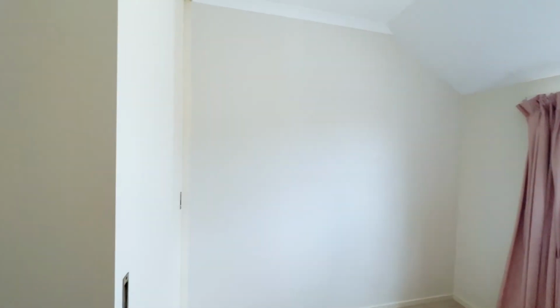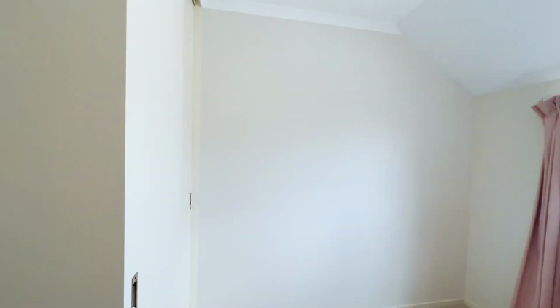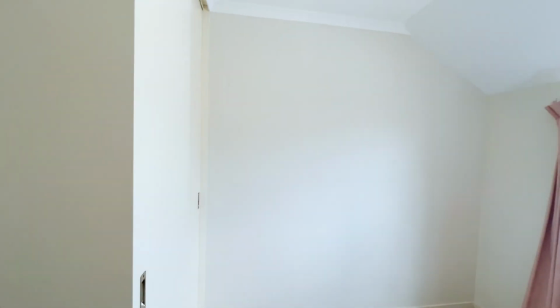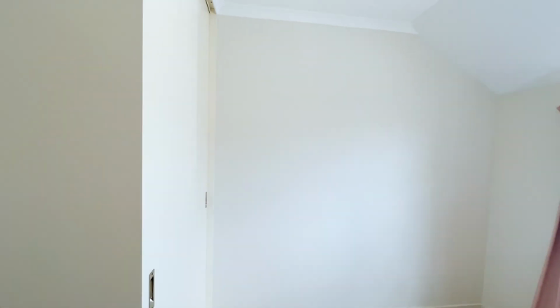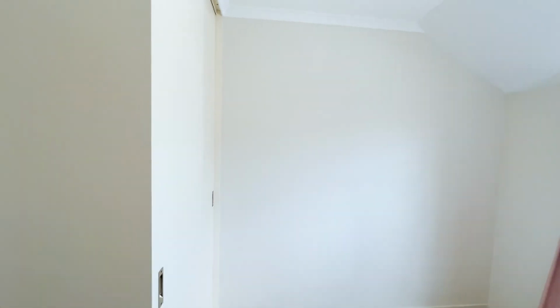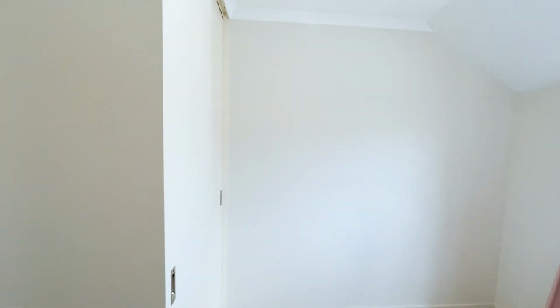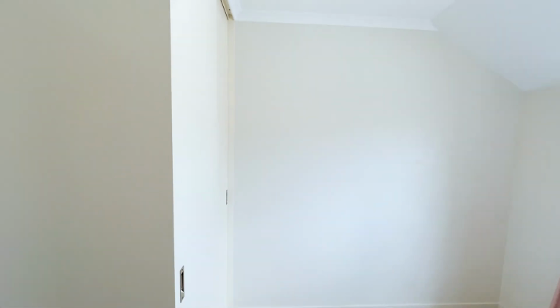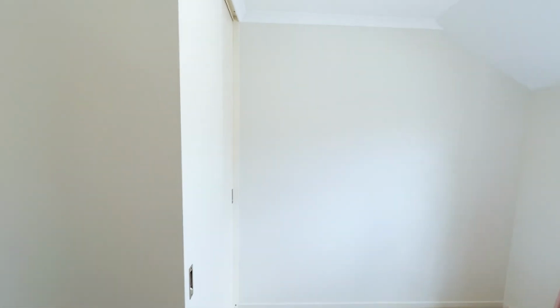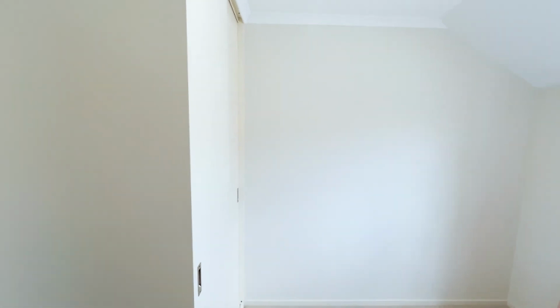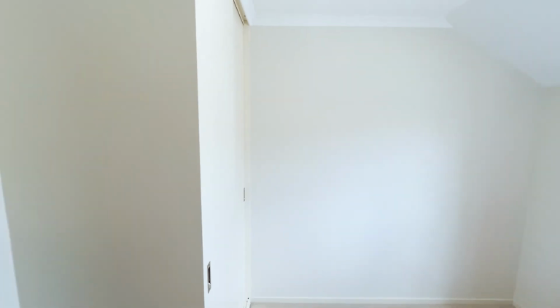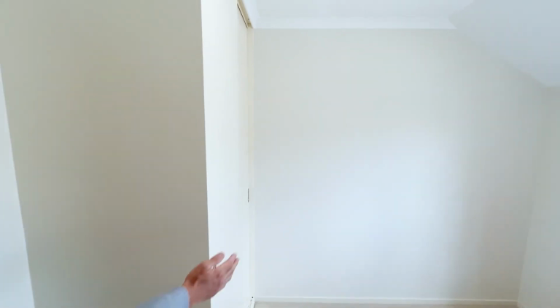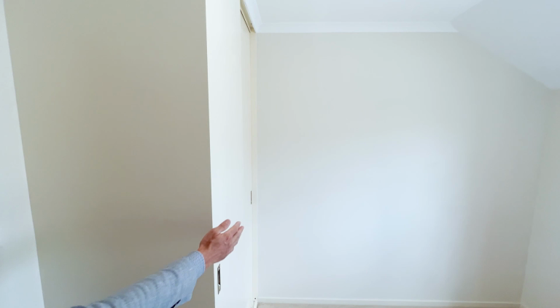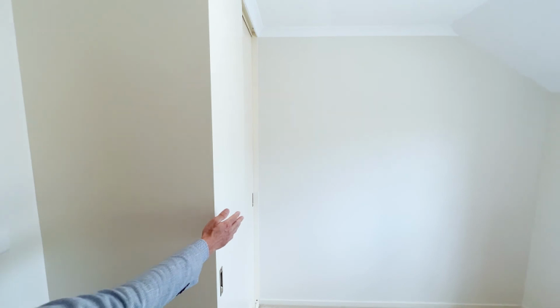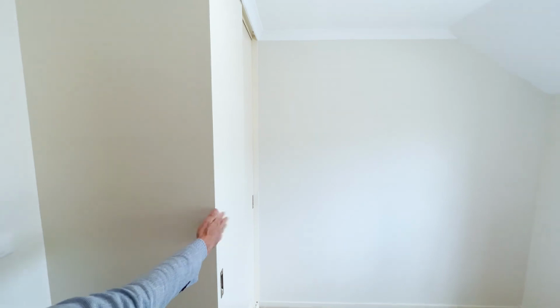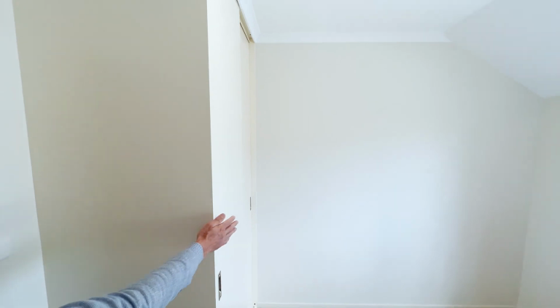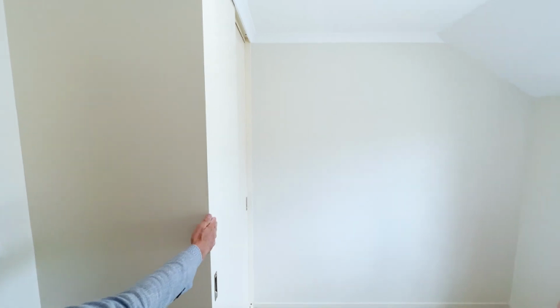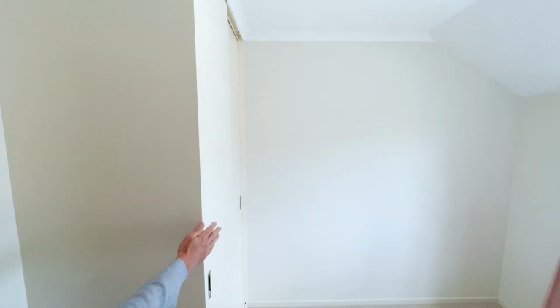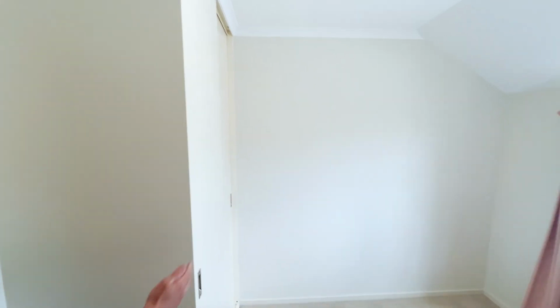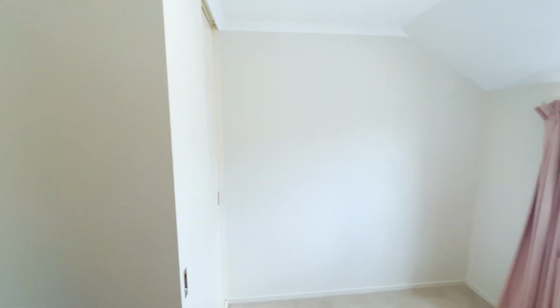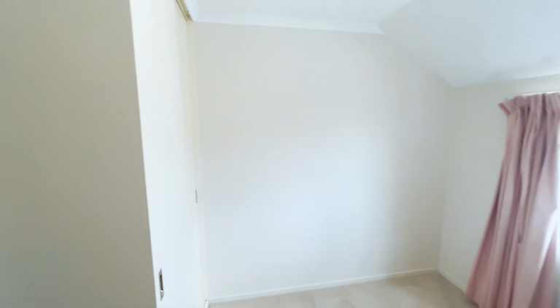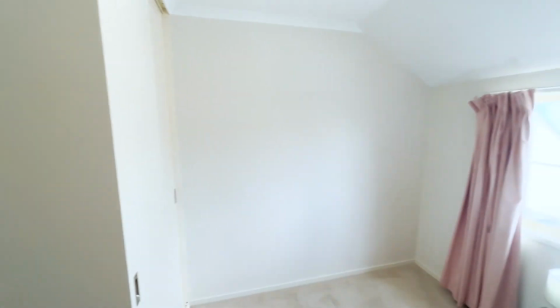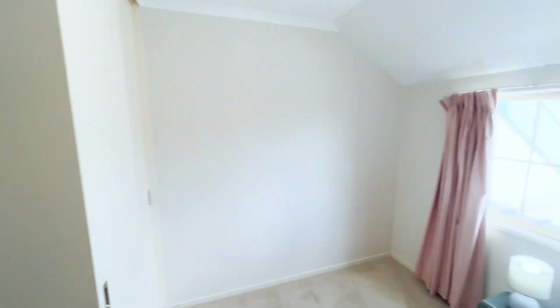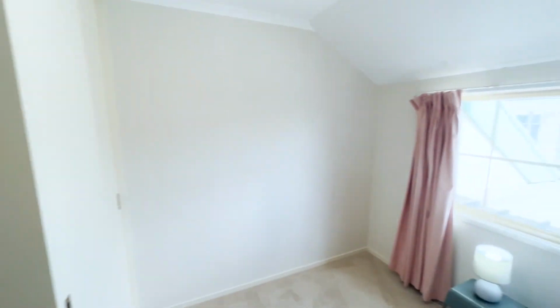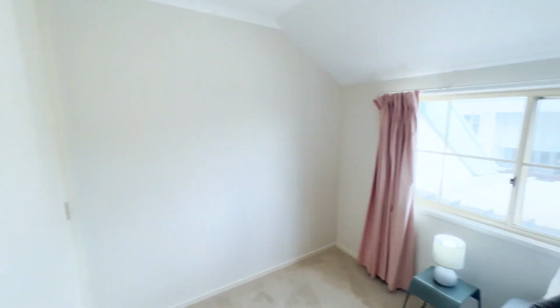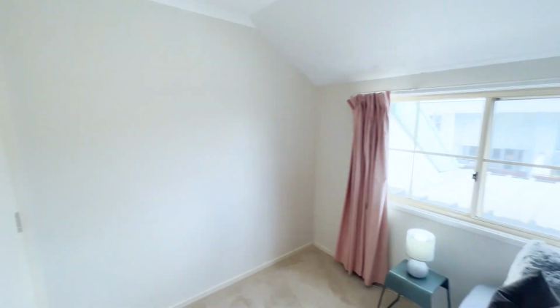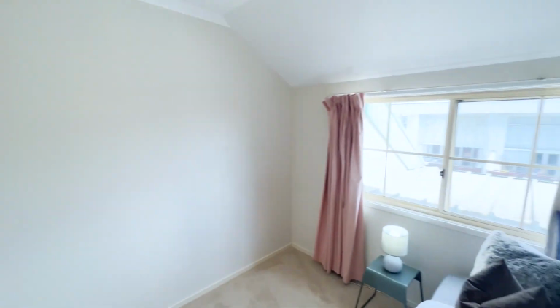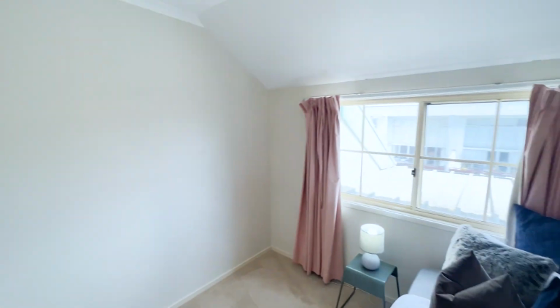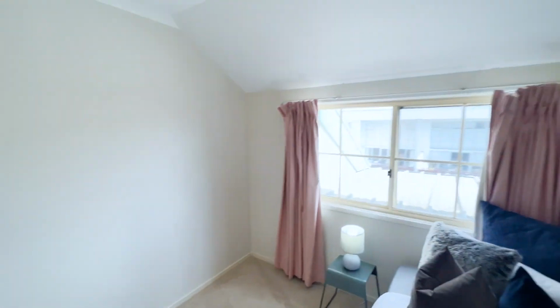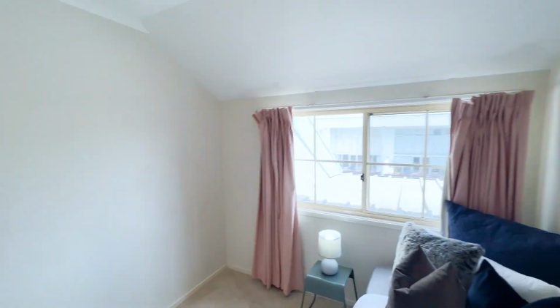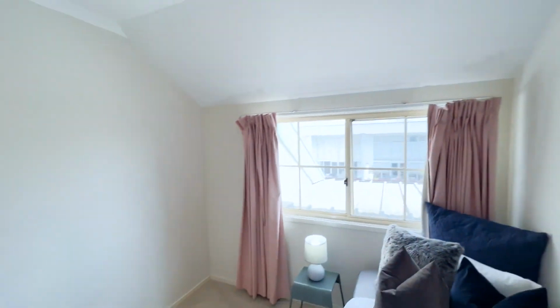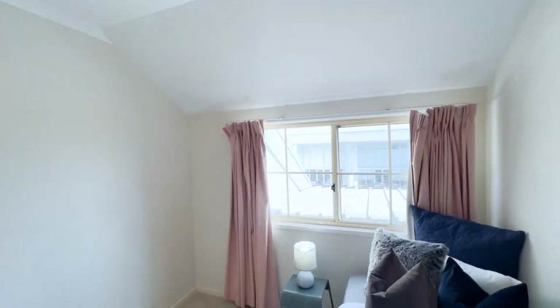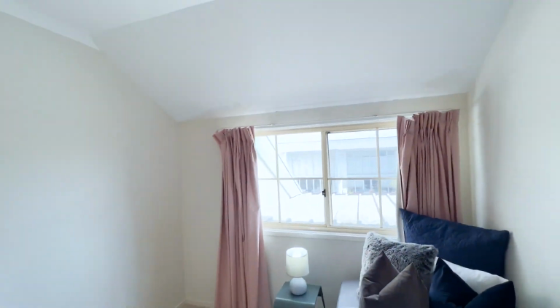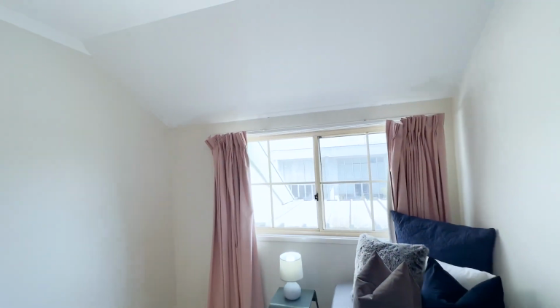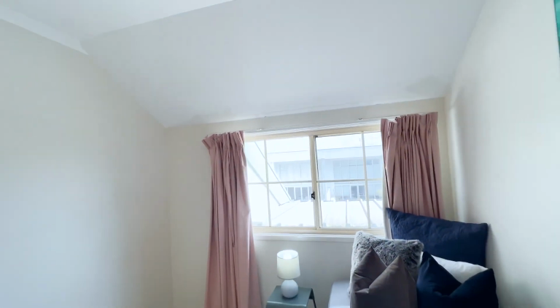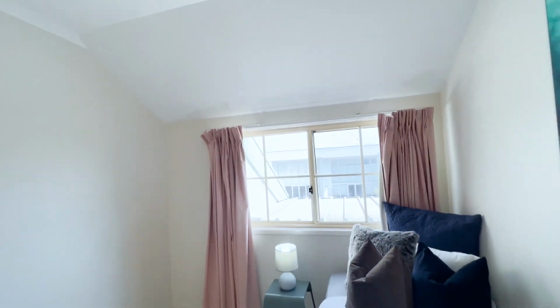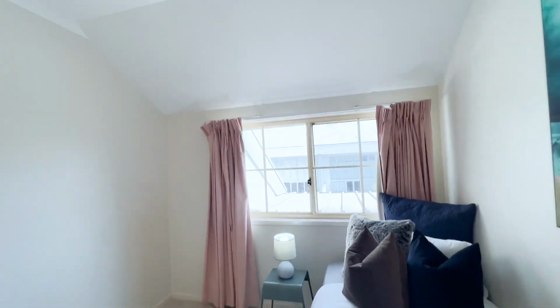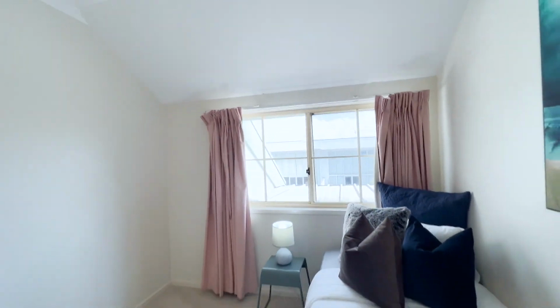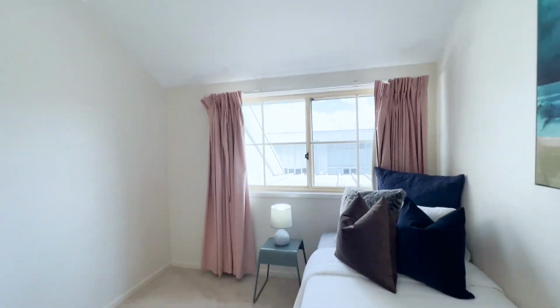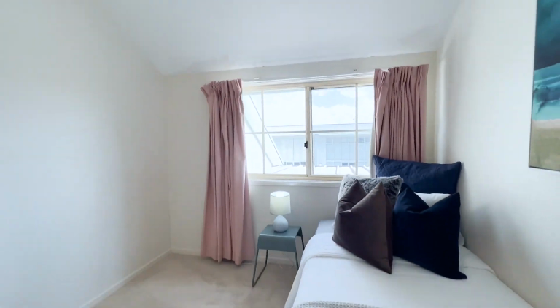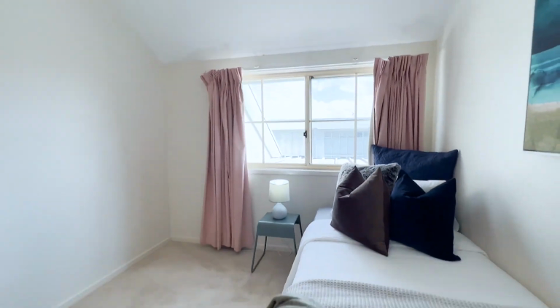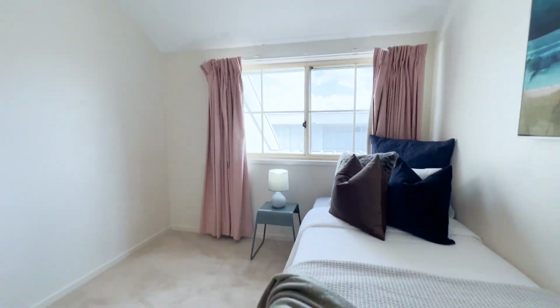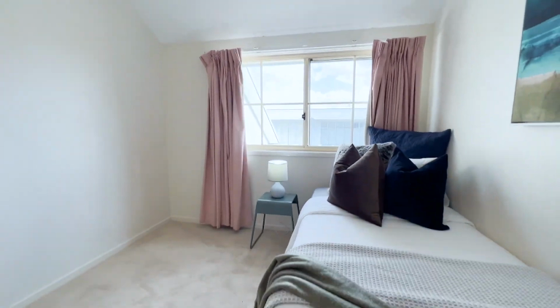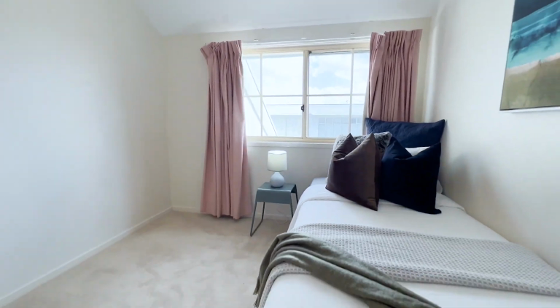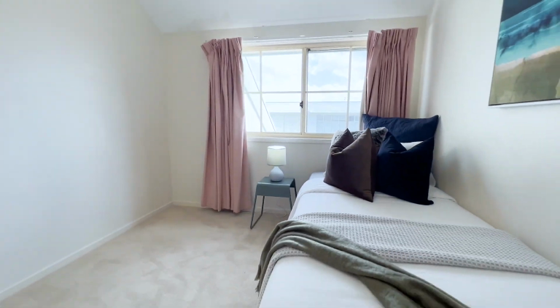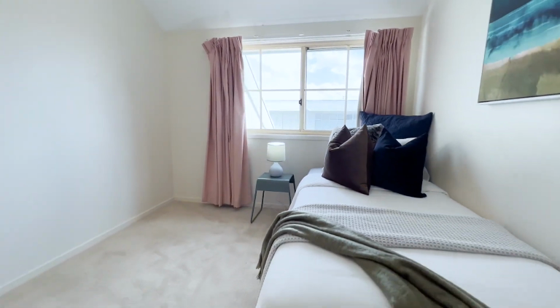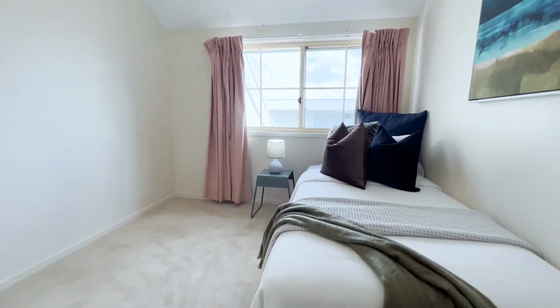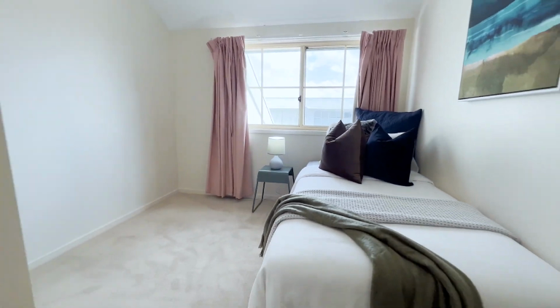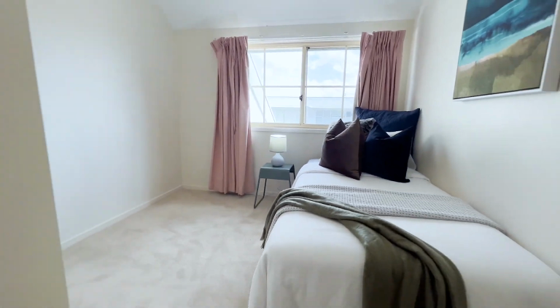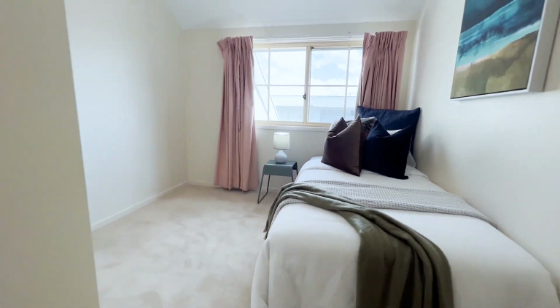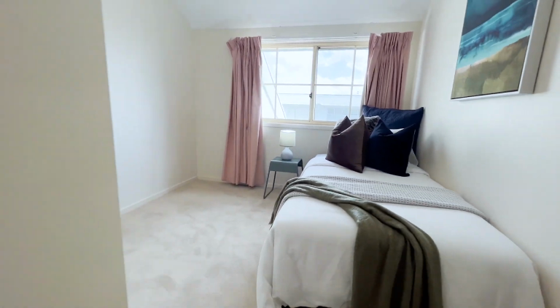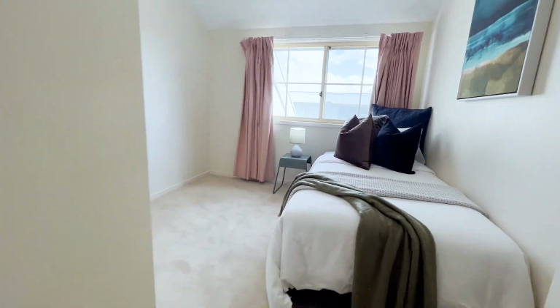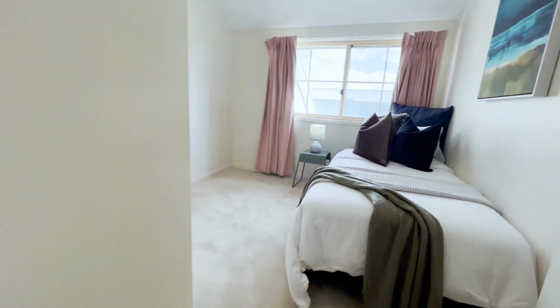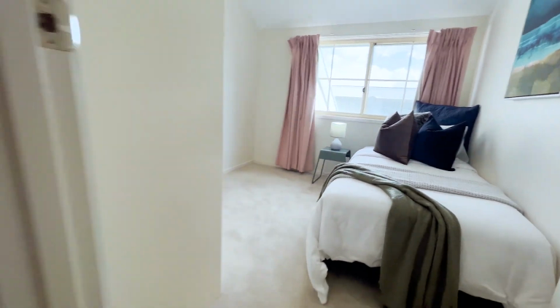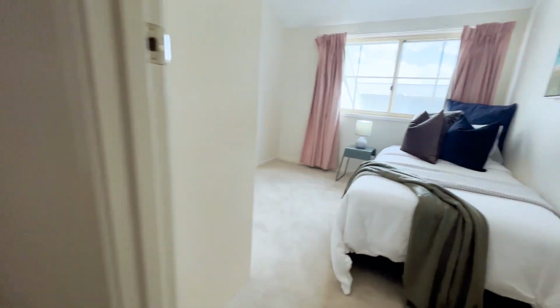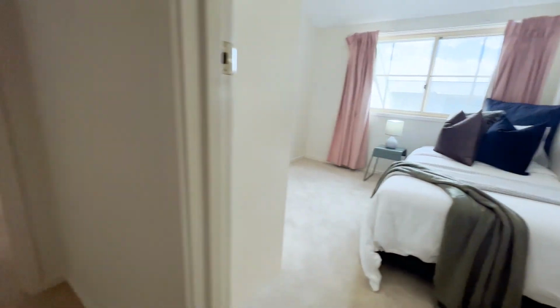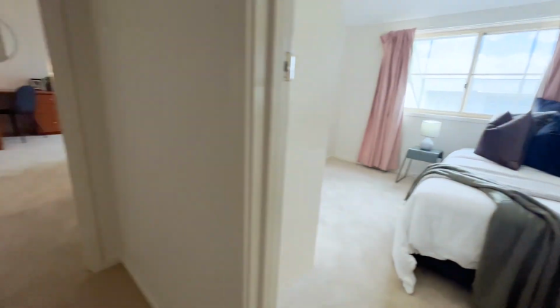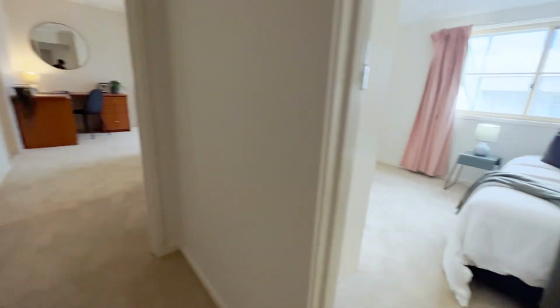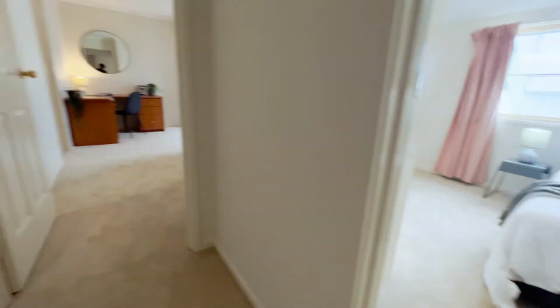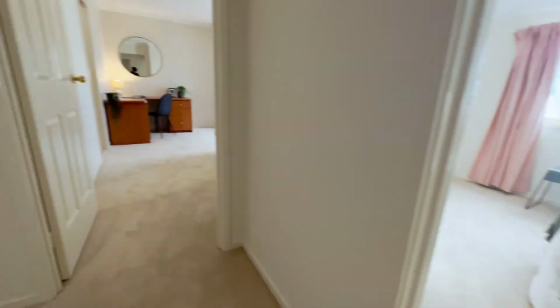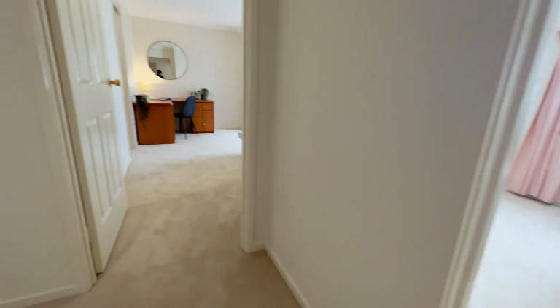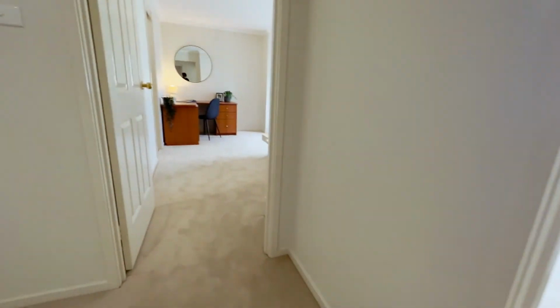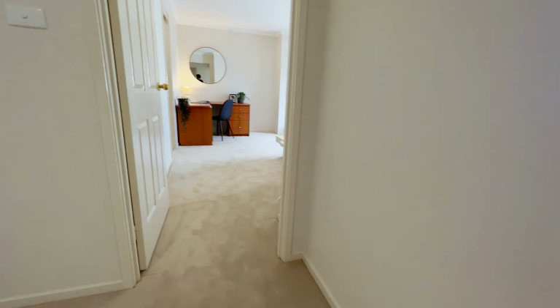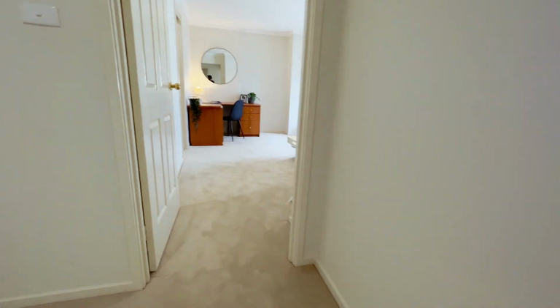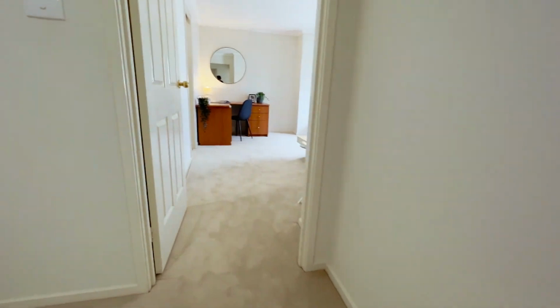Next door is bedroom number two, set up with a single bed. You've also got built-in robes and a south-facing window.